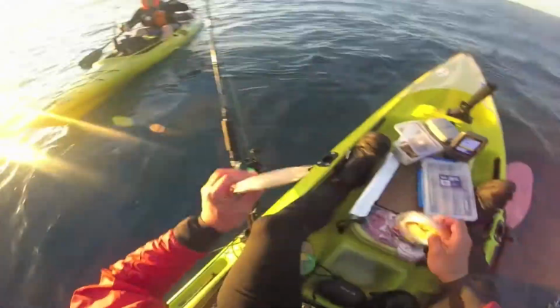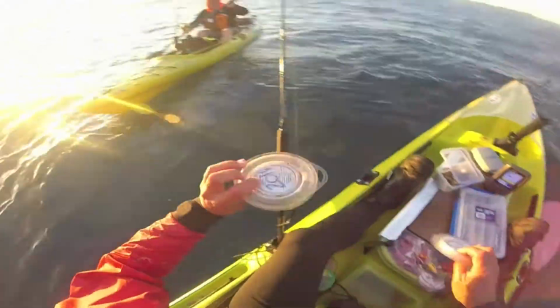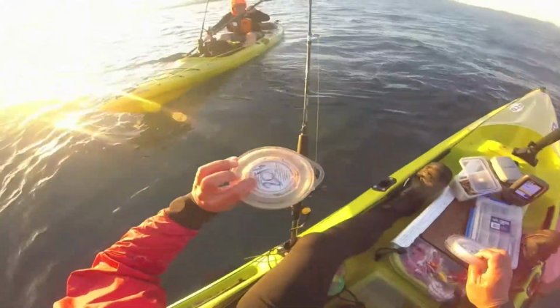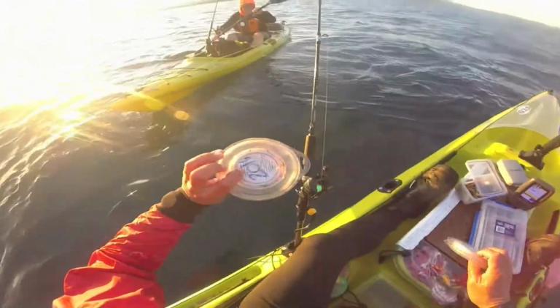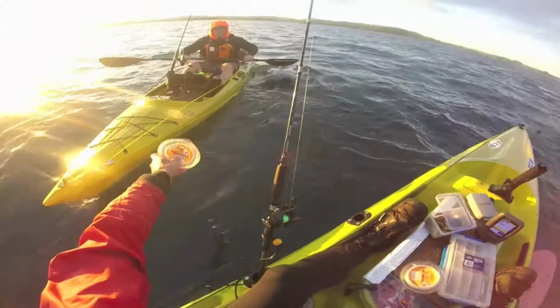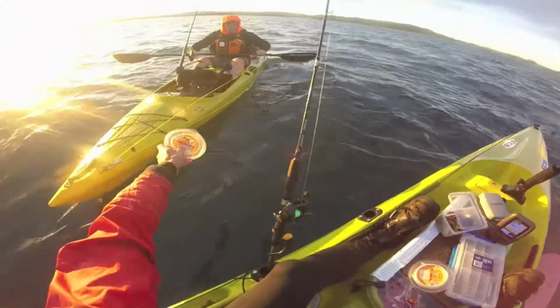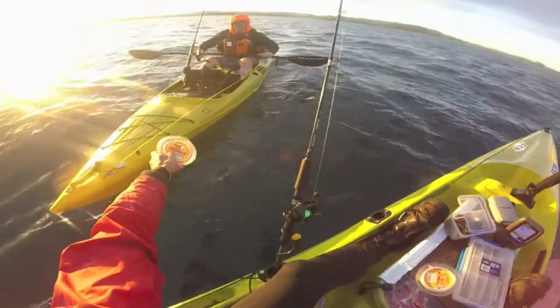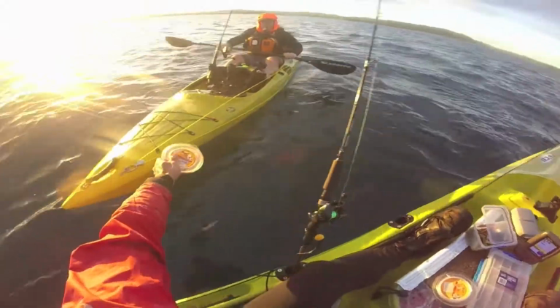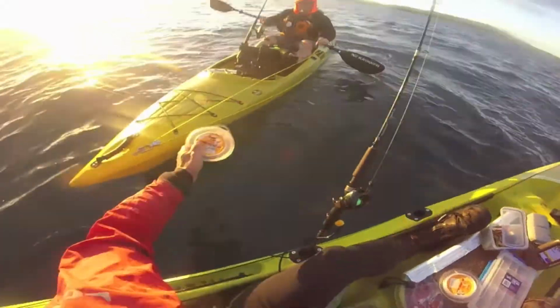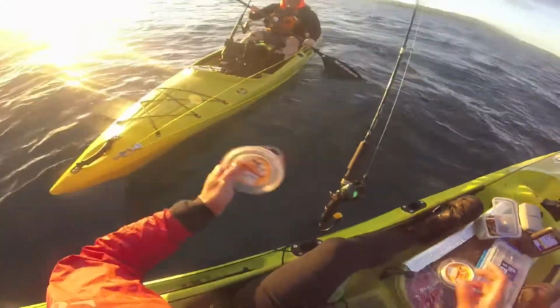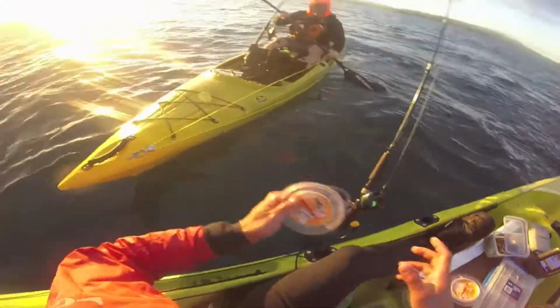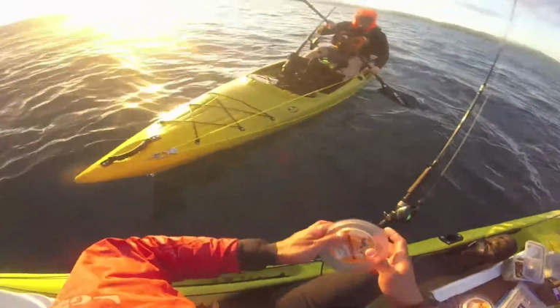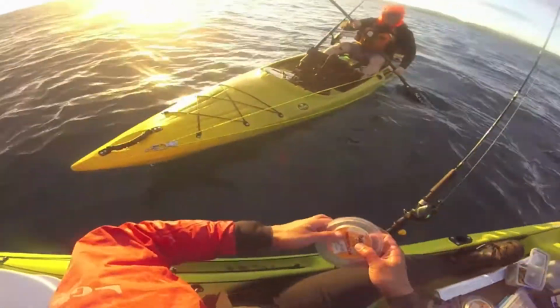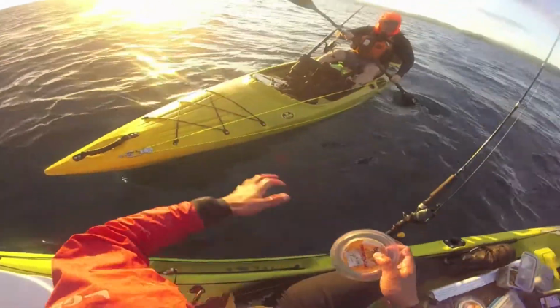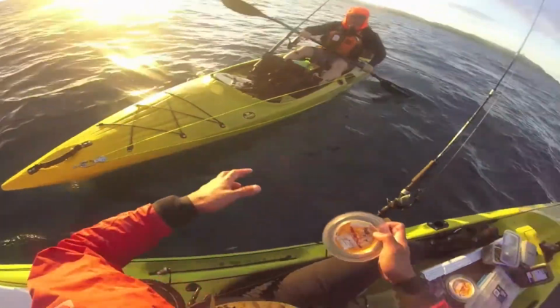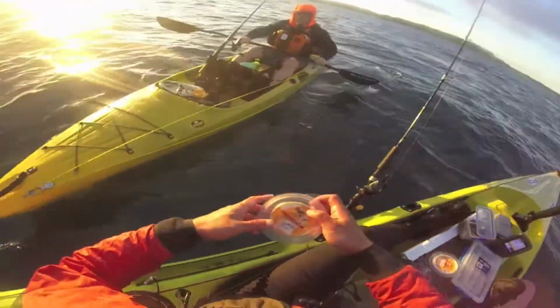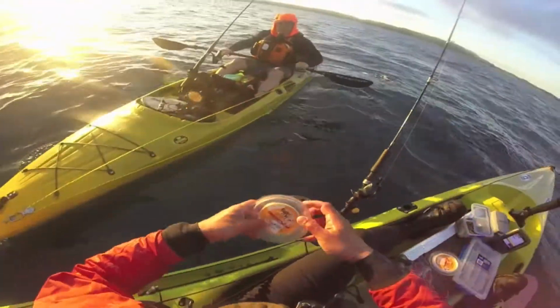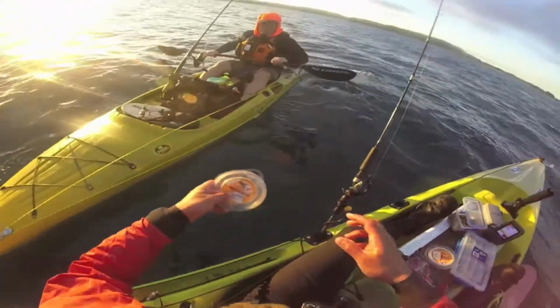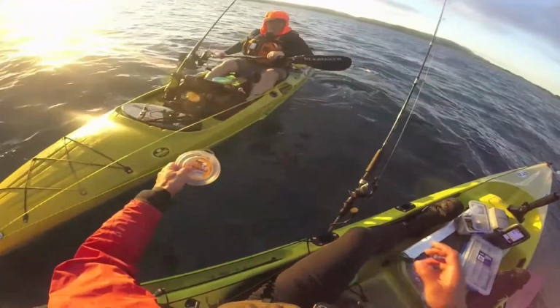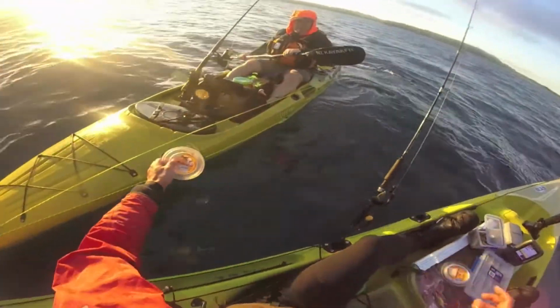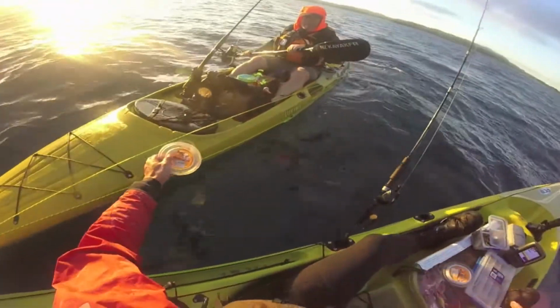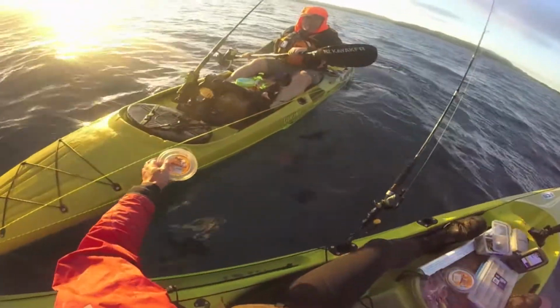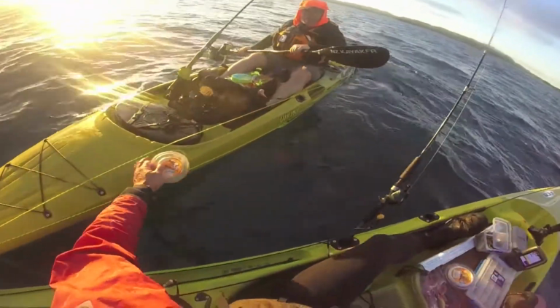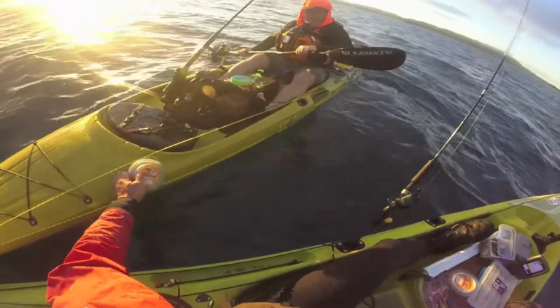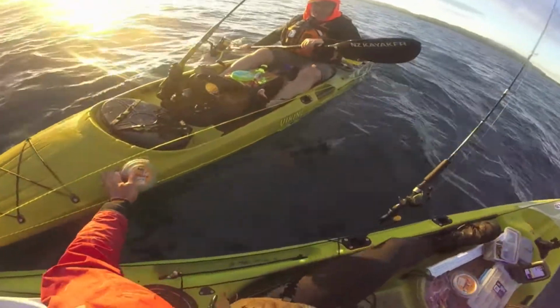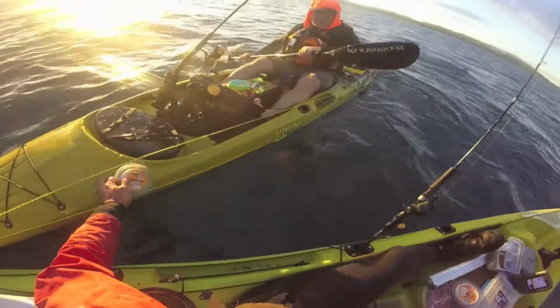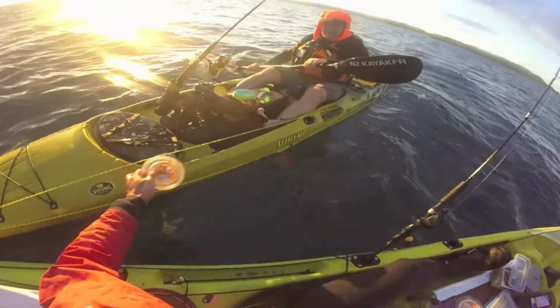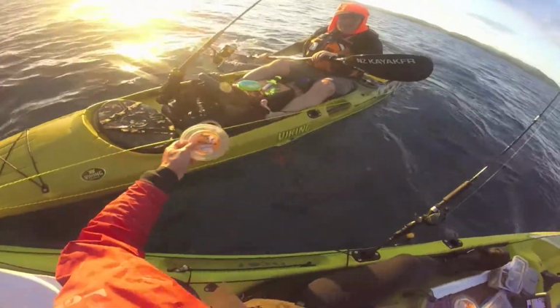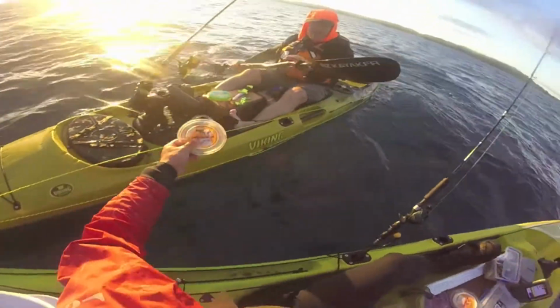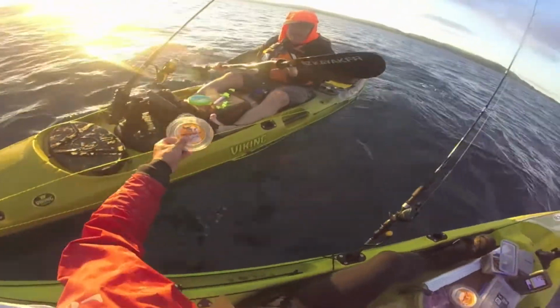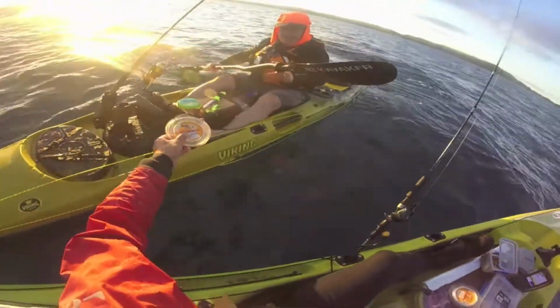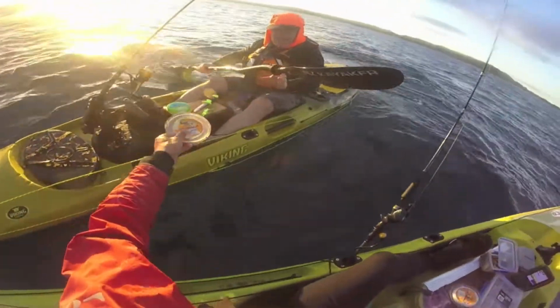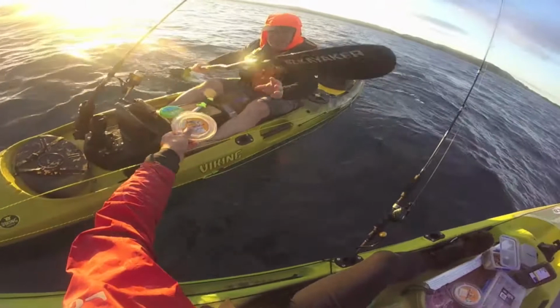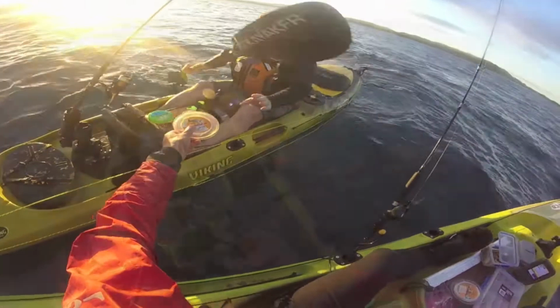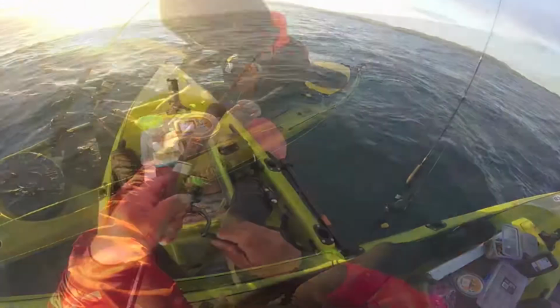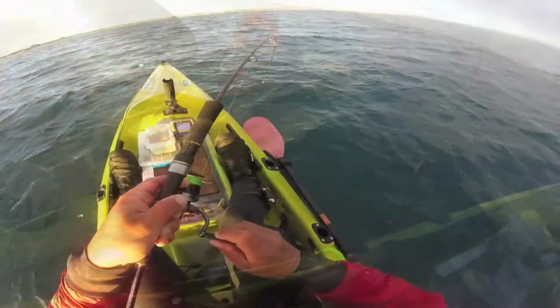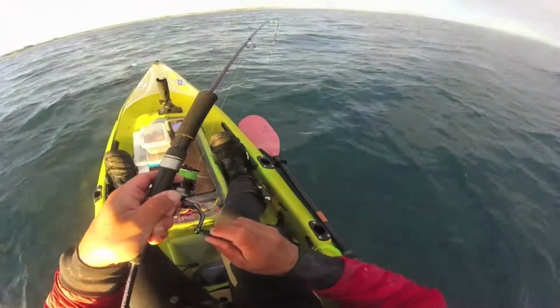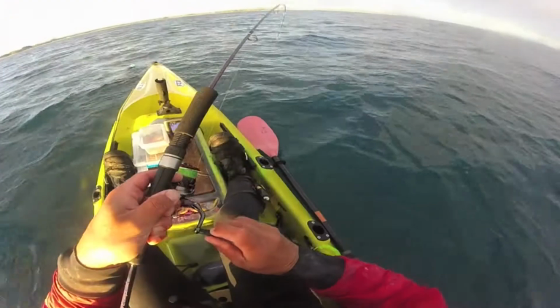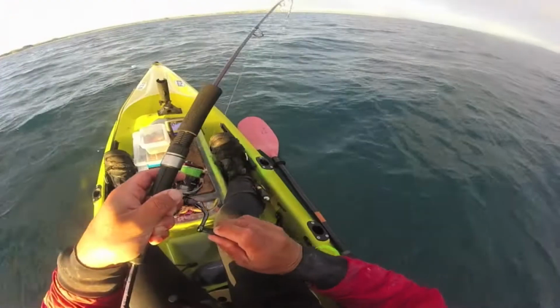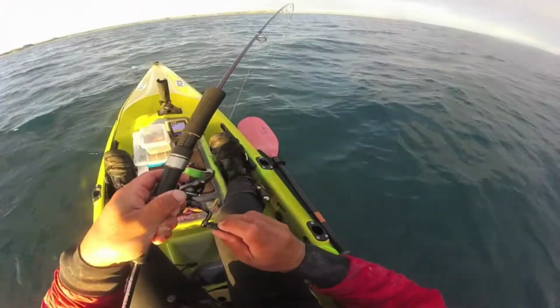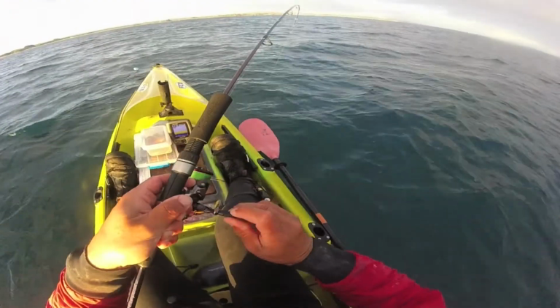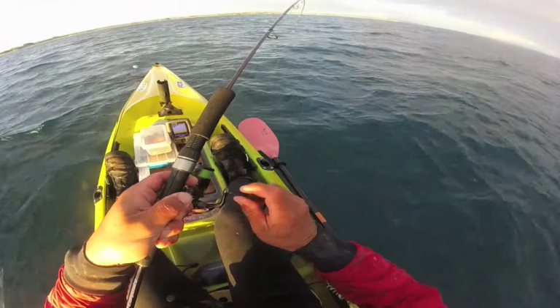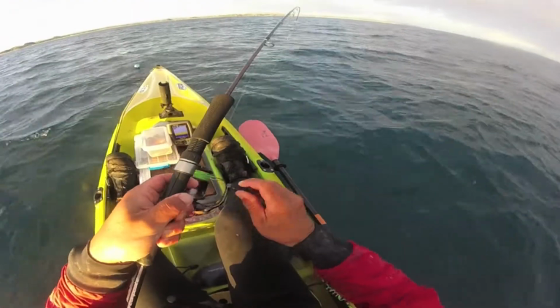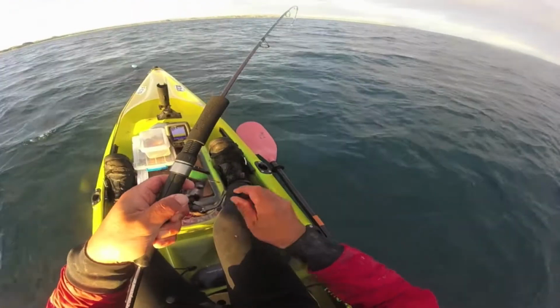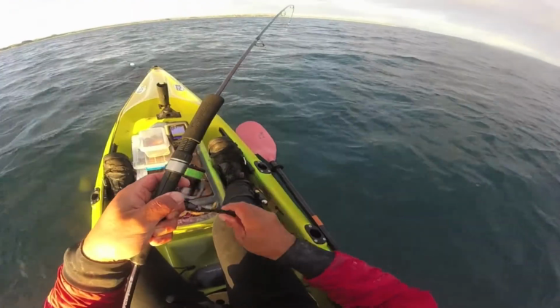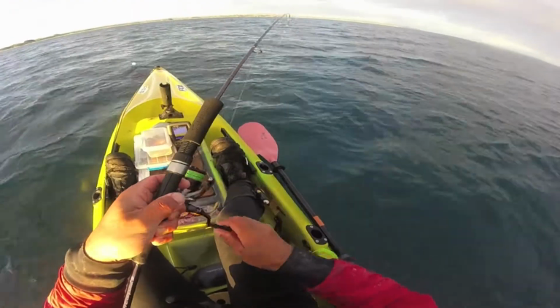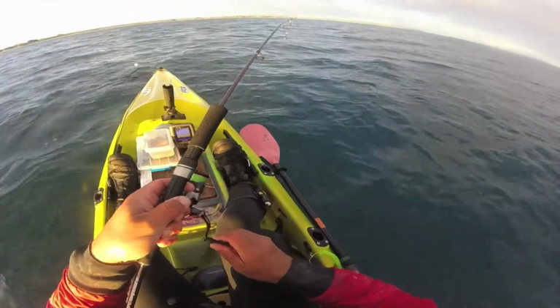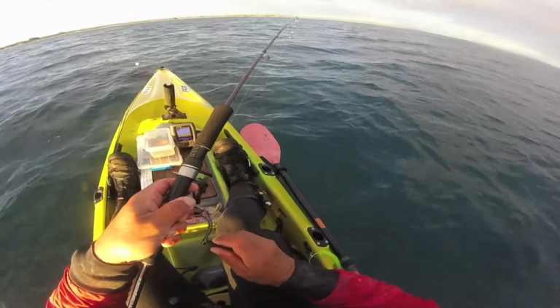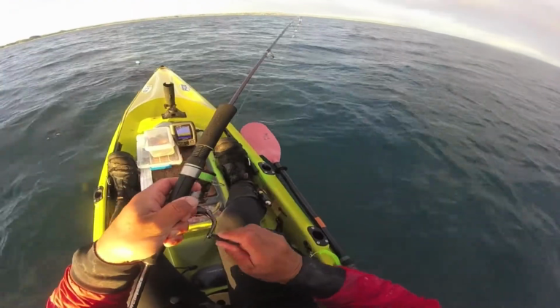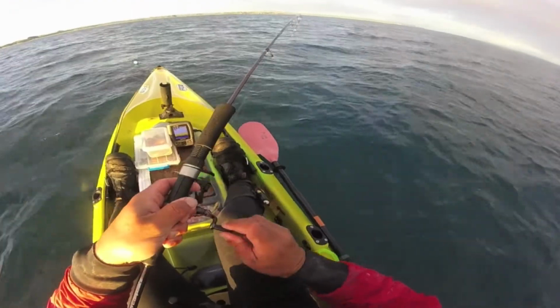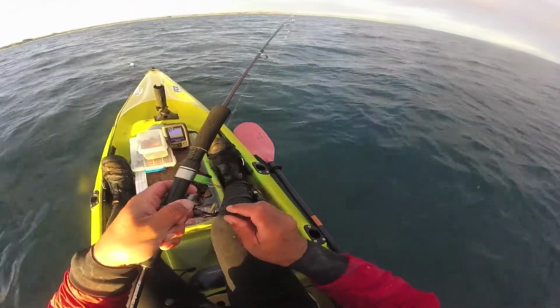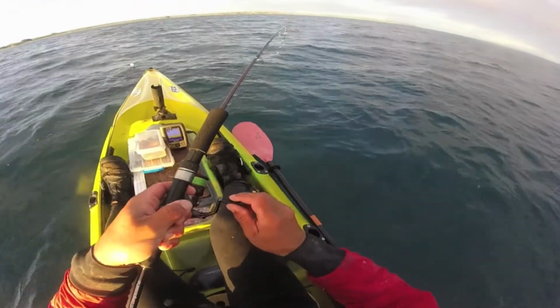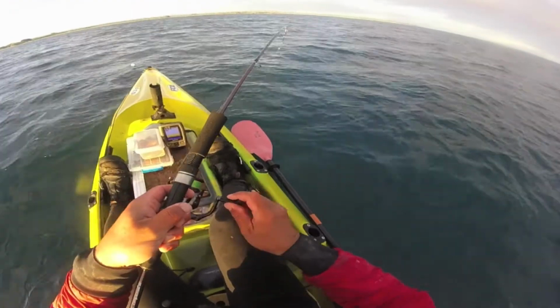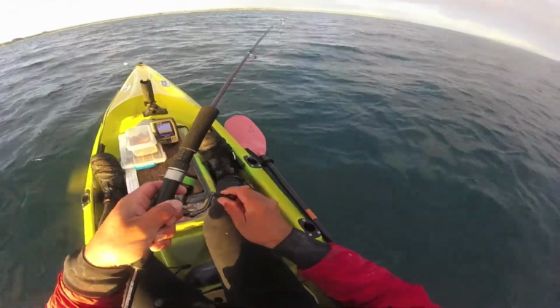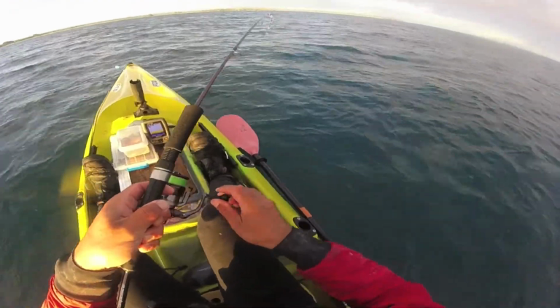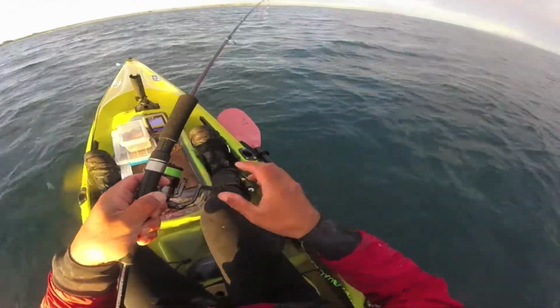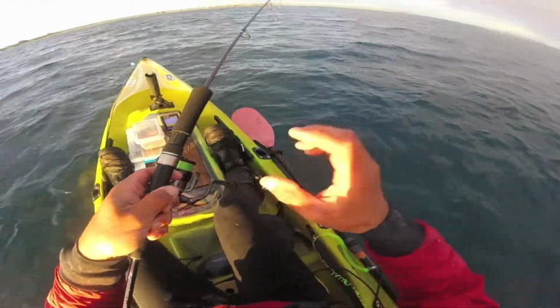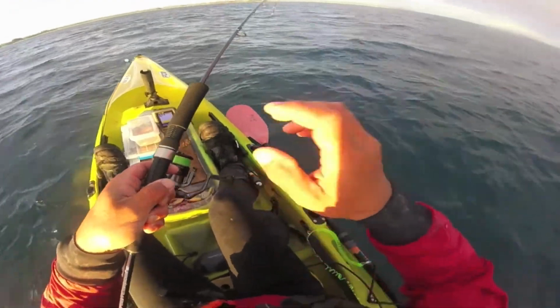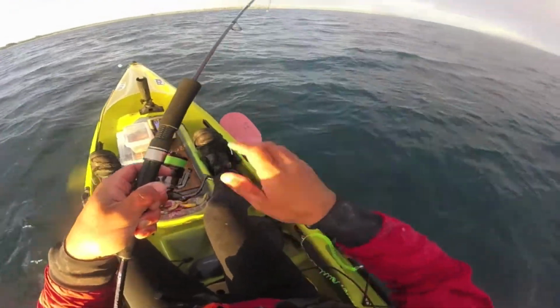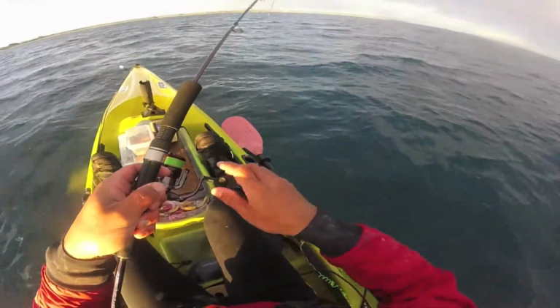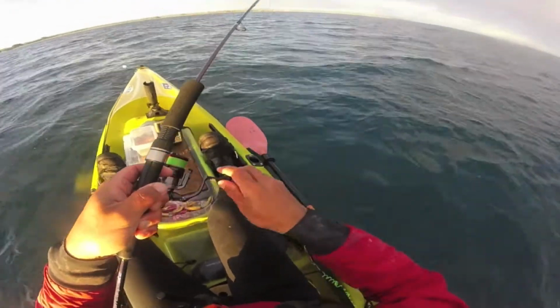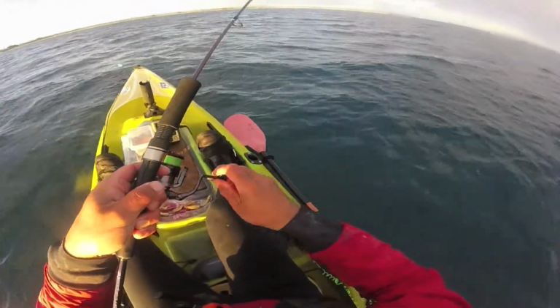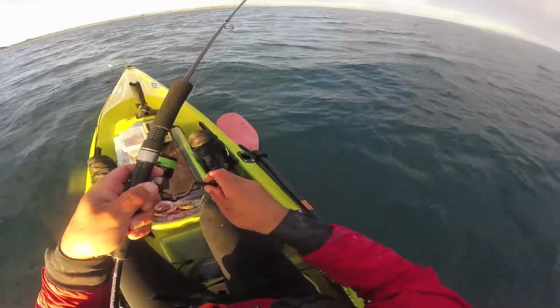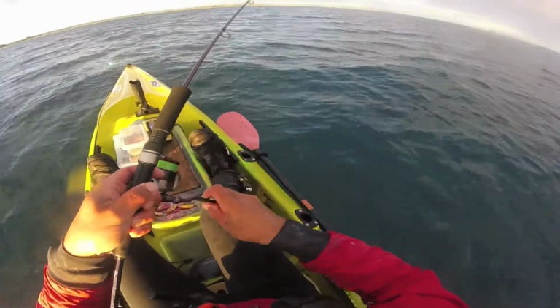I was soon joined by local kayak fisherman Fish Puller. After a brief chat and exchange of supplies, we were back to fishing.